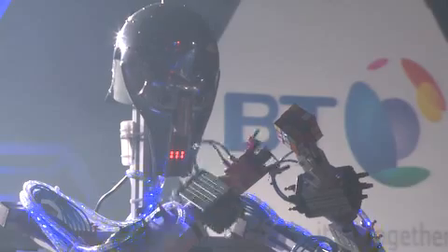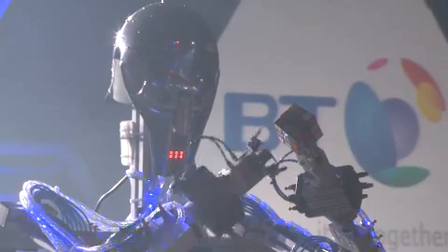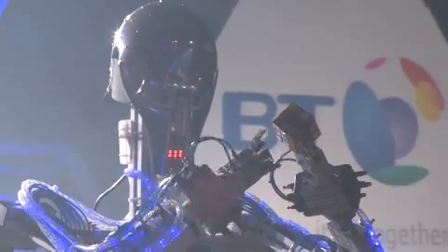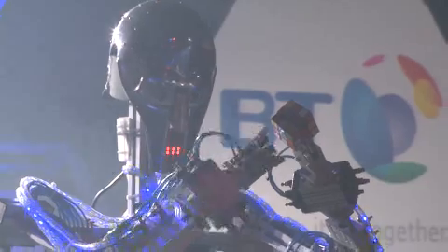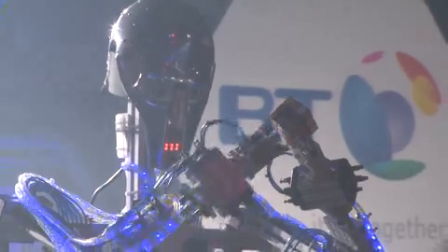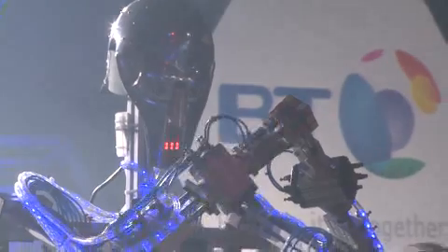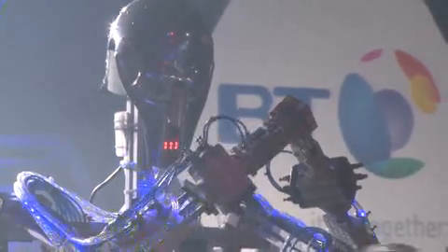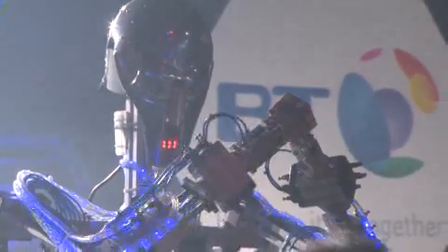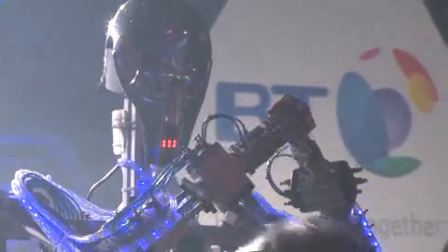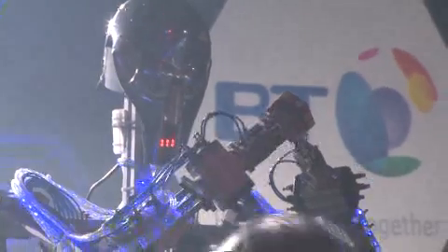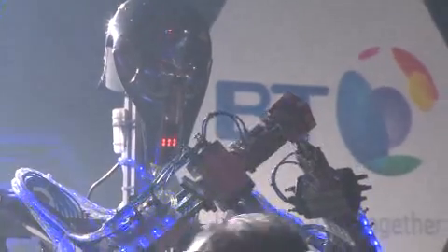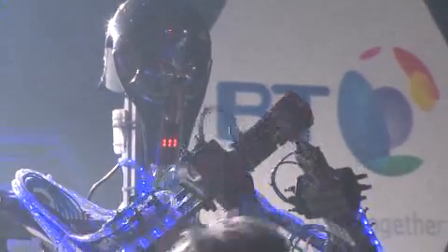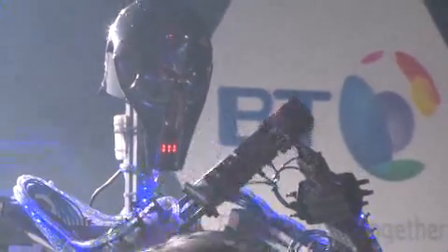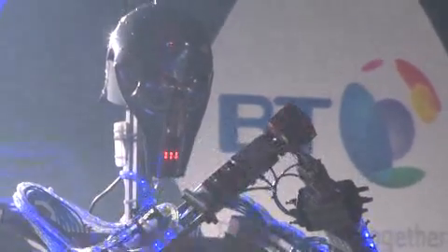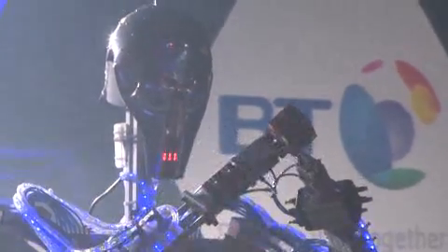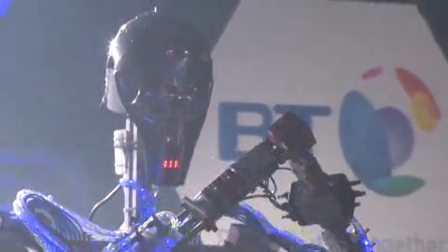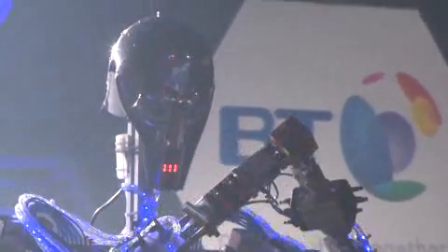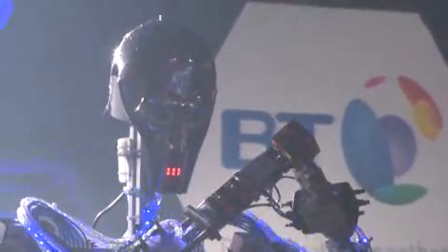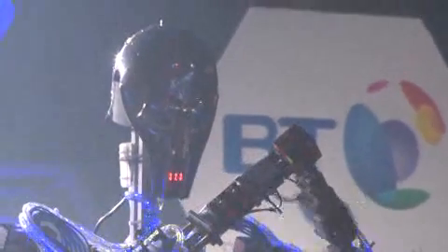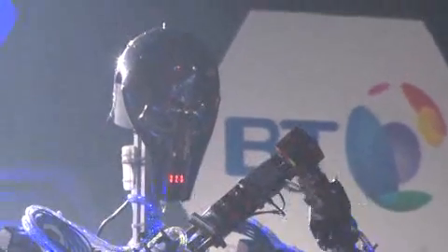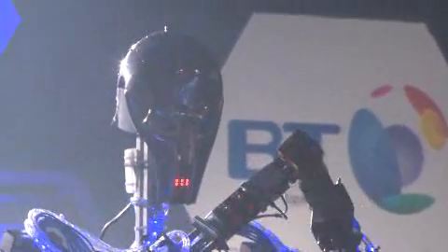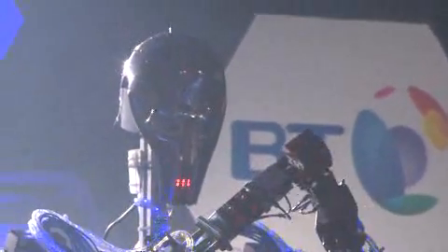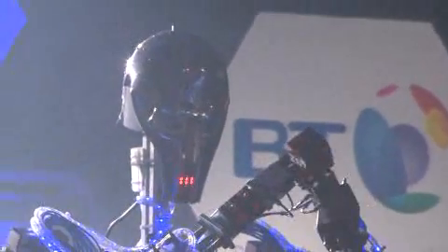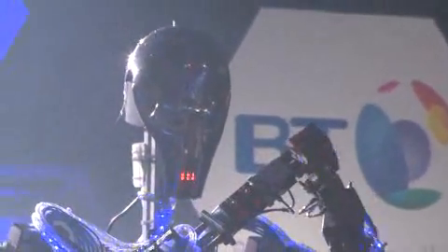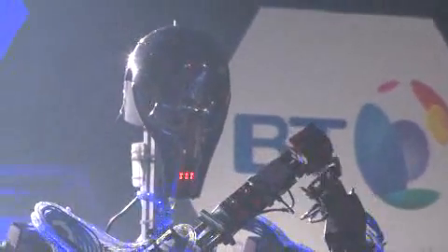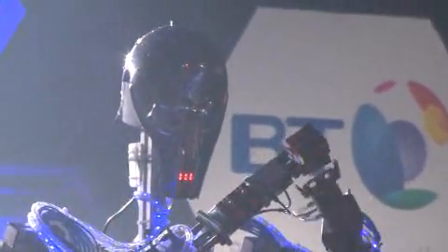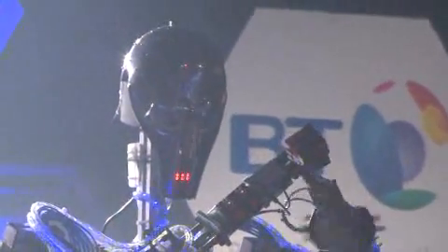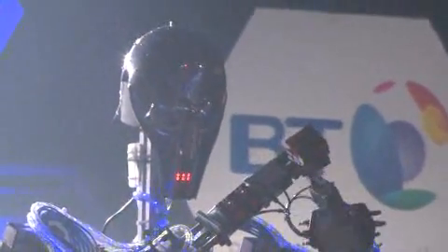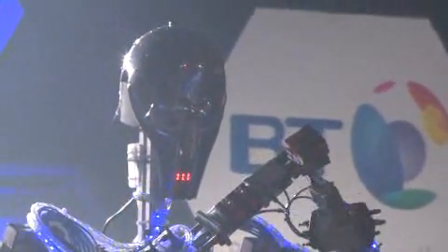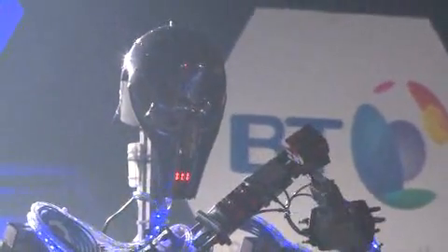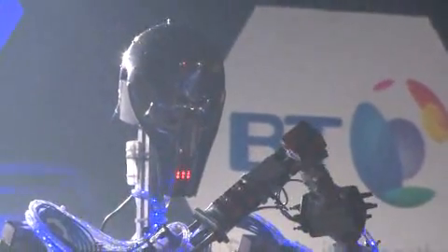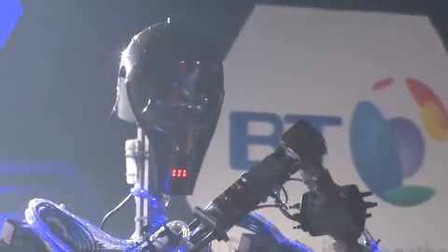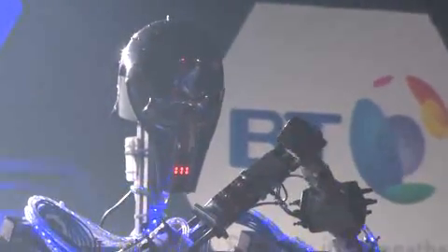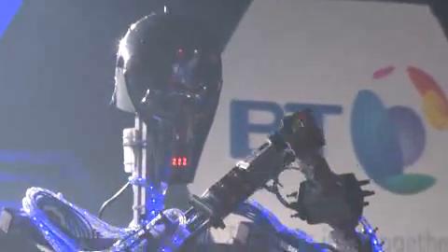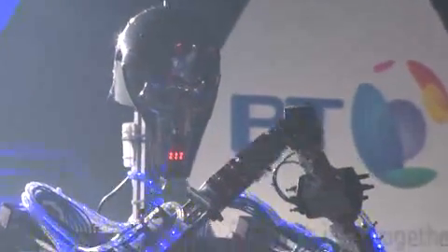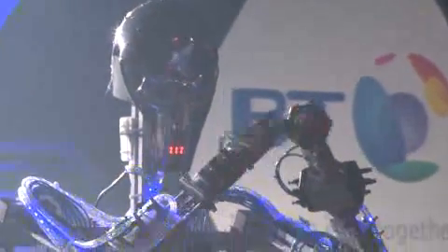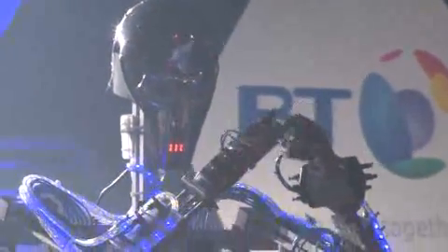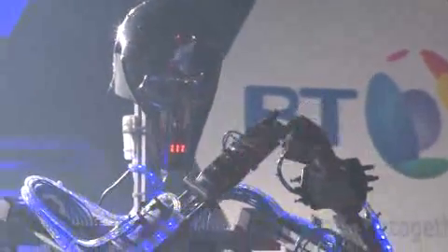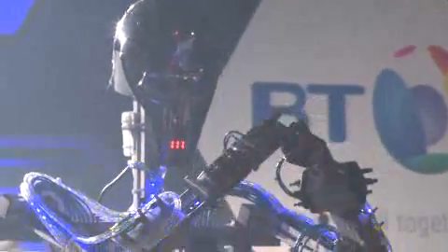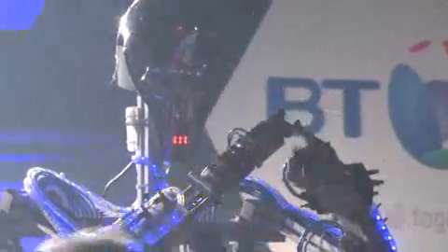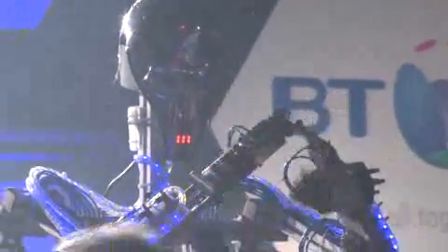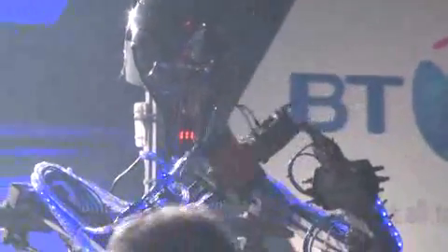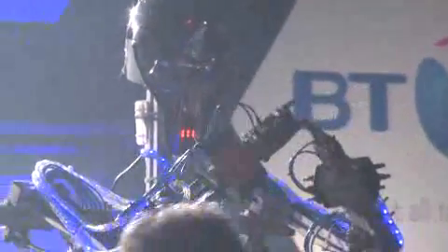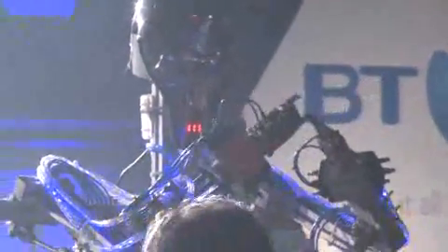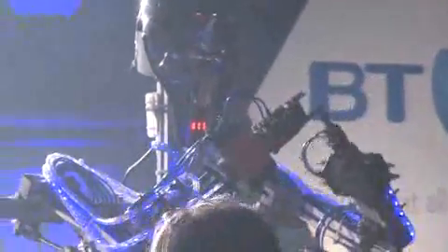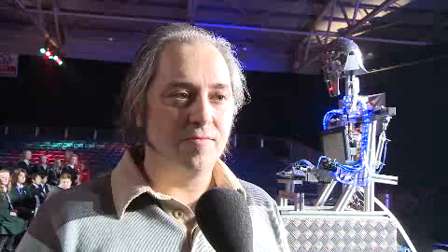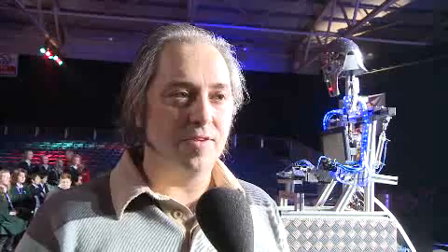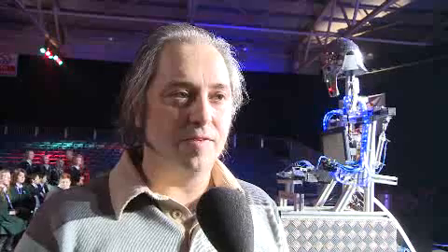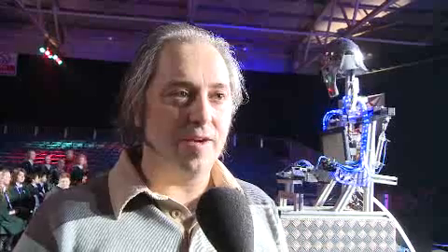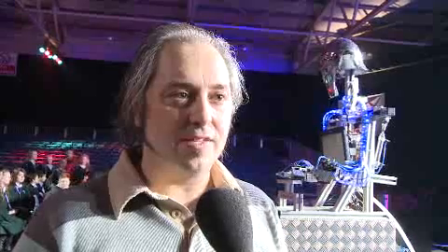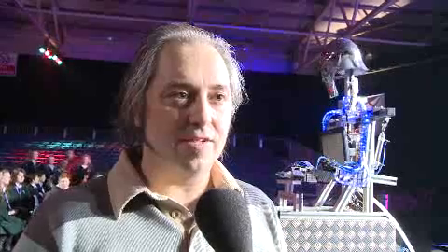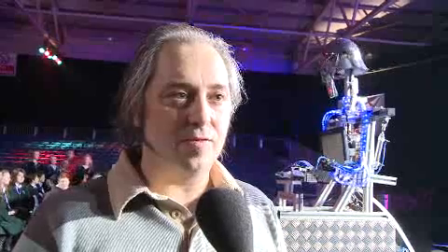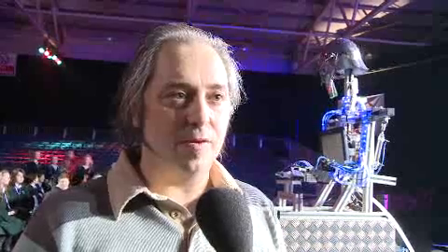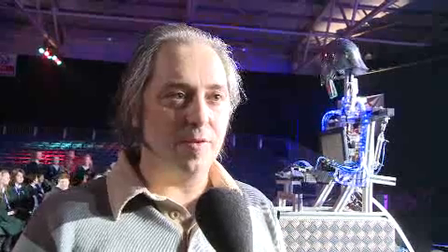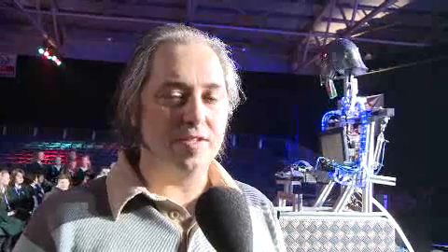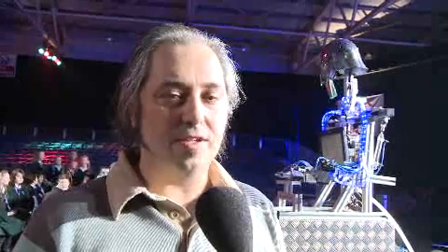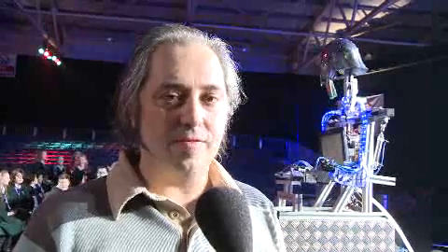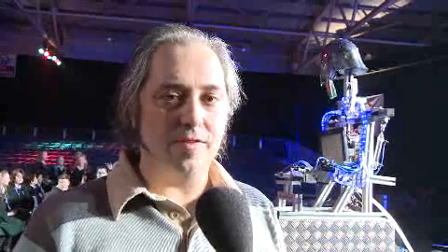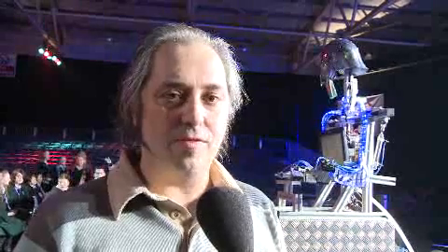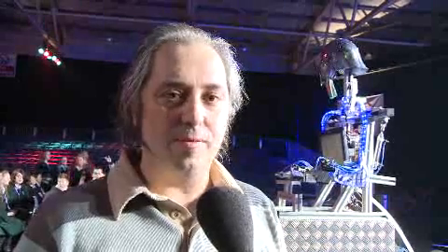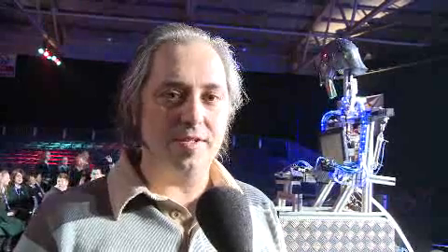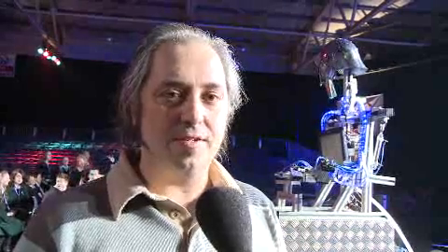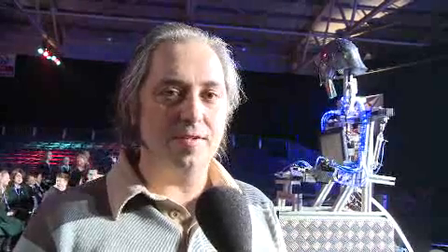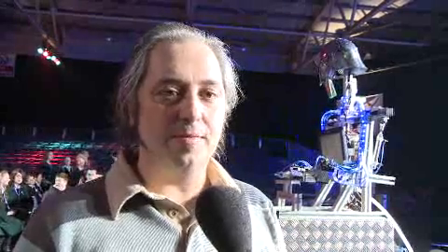My name is Peter Redmond. This is my robot, Rubot, and it's going to attempt the world record for the fastest robot solving a Rubik's Cube.